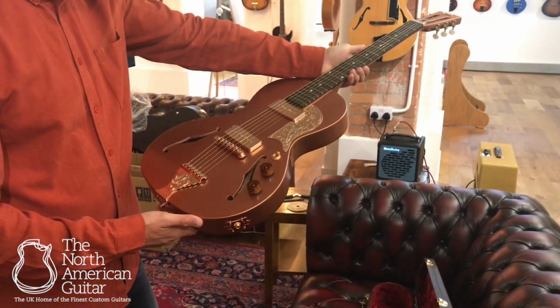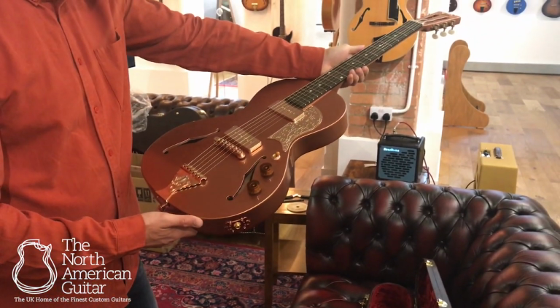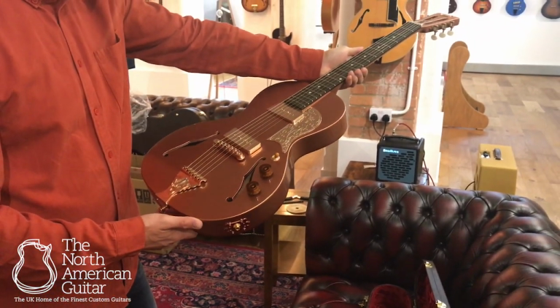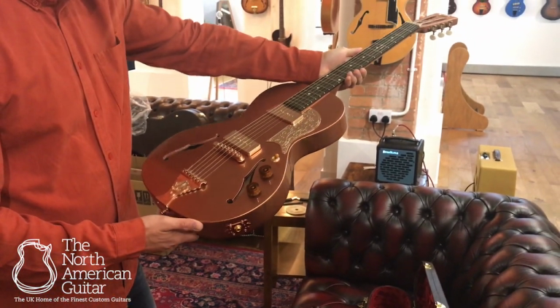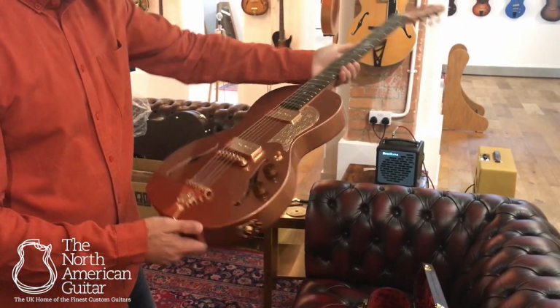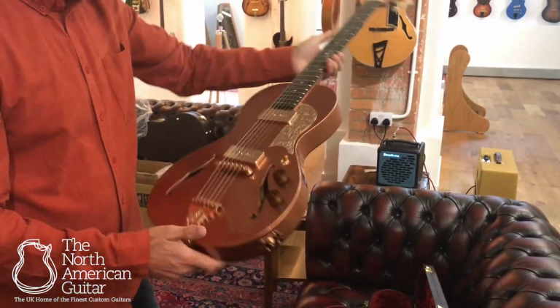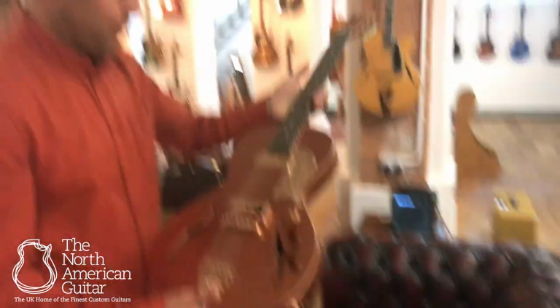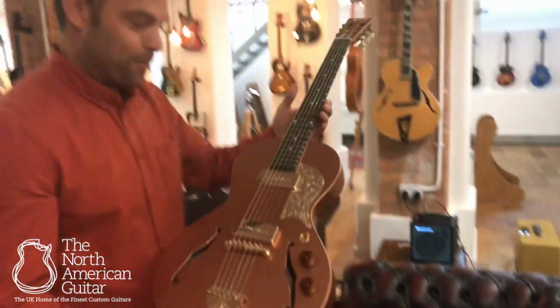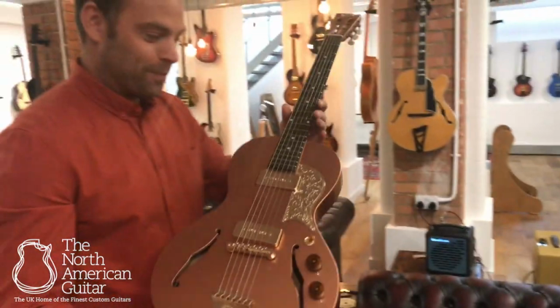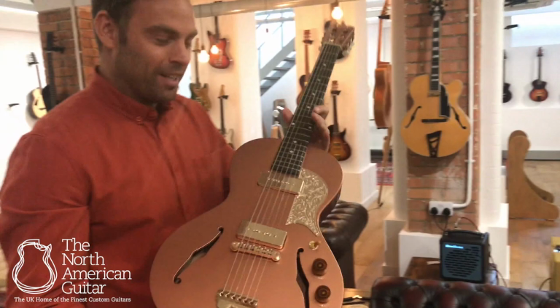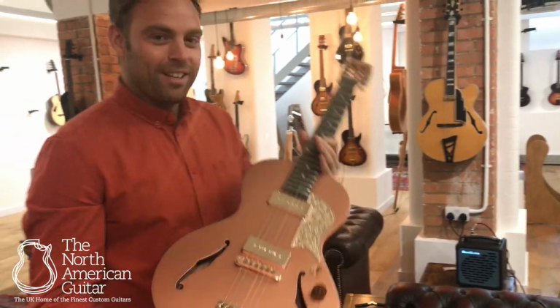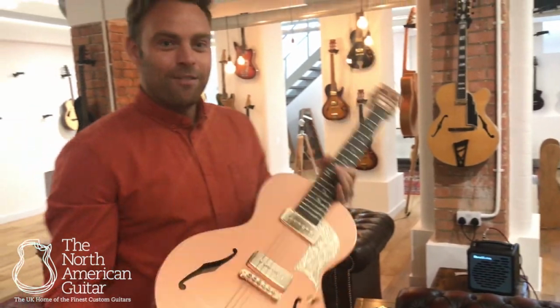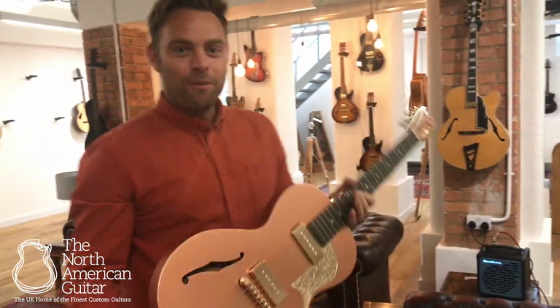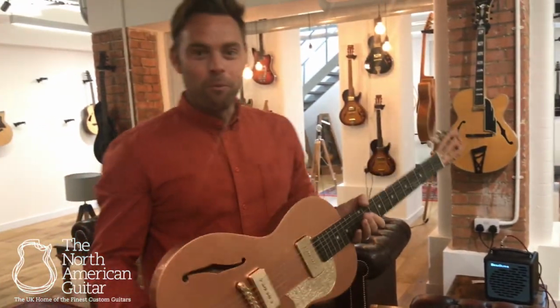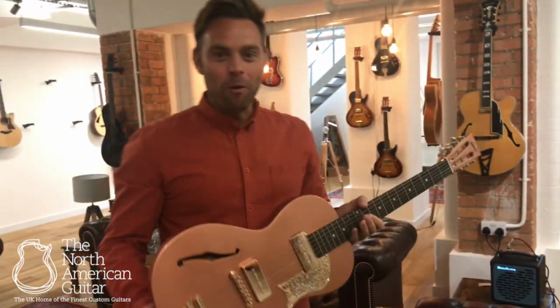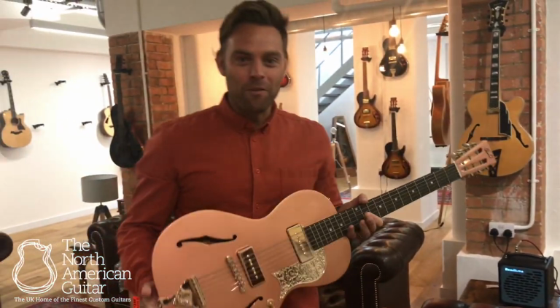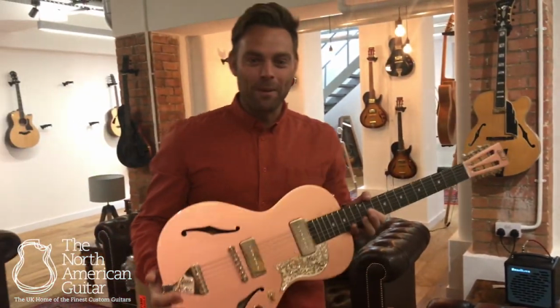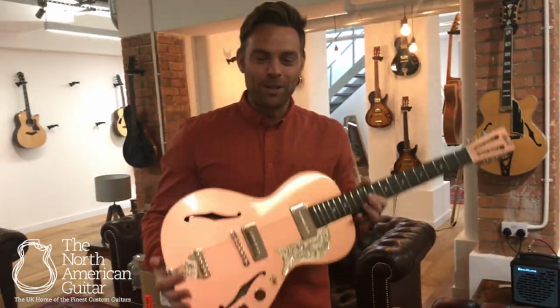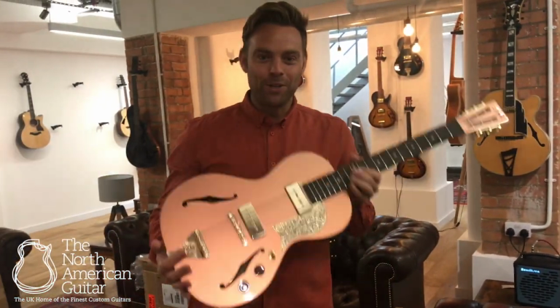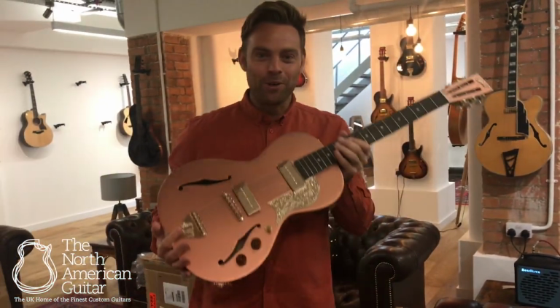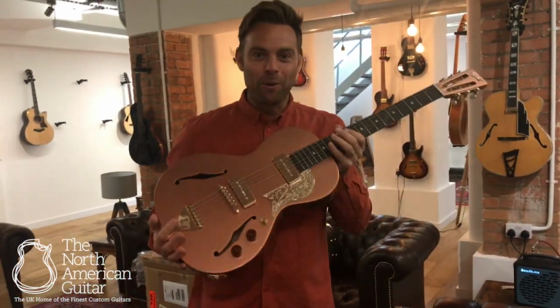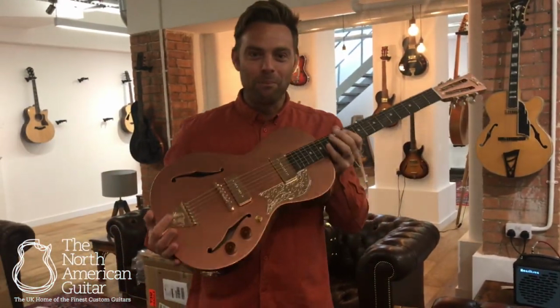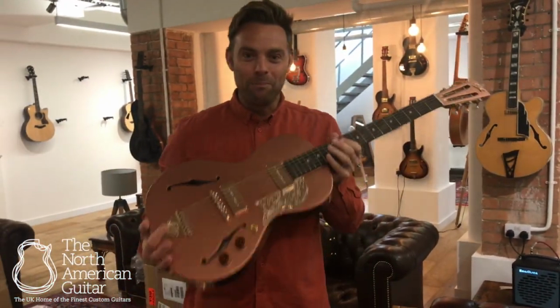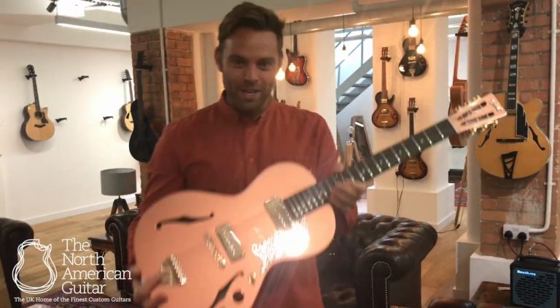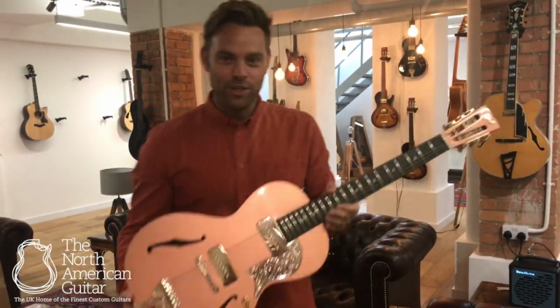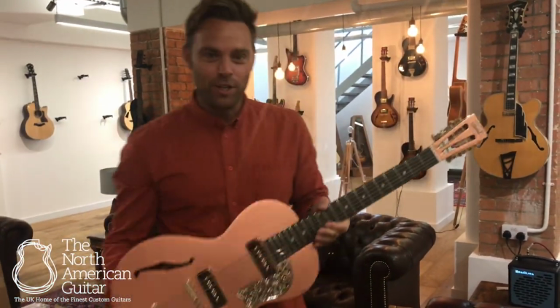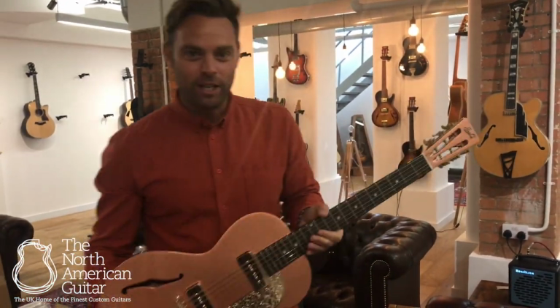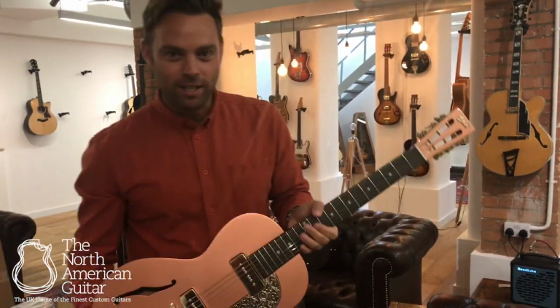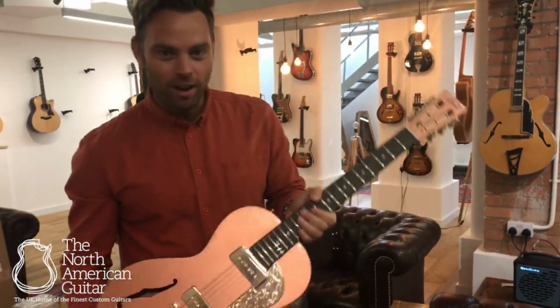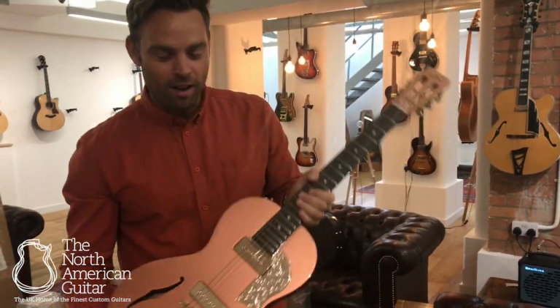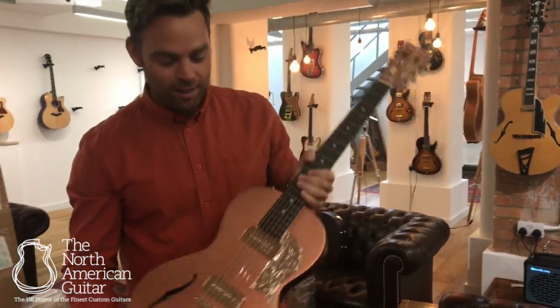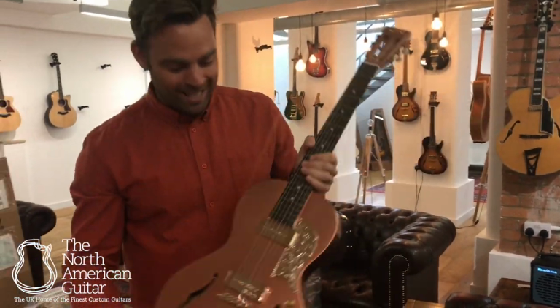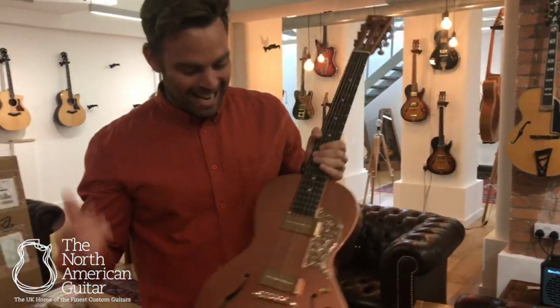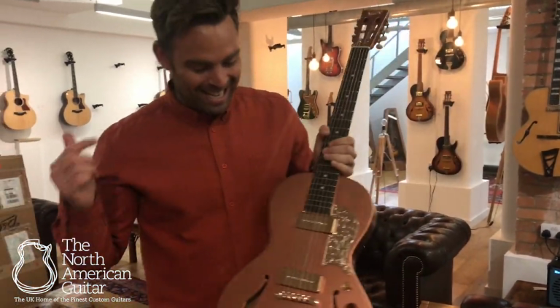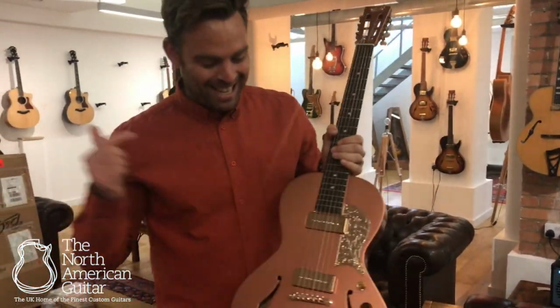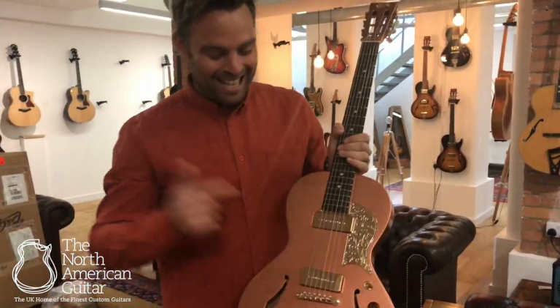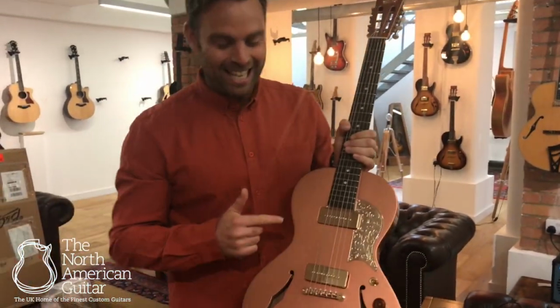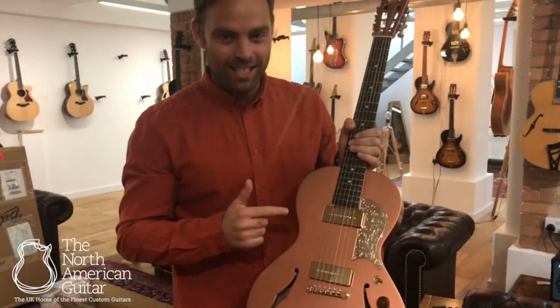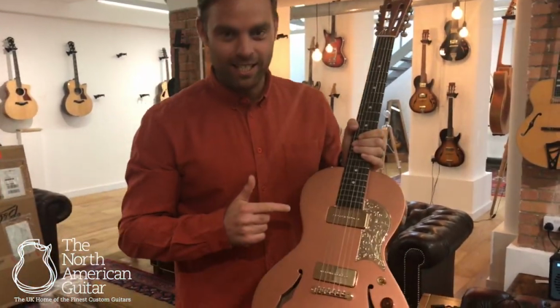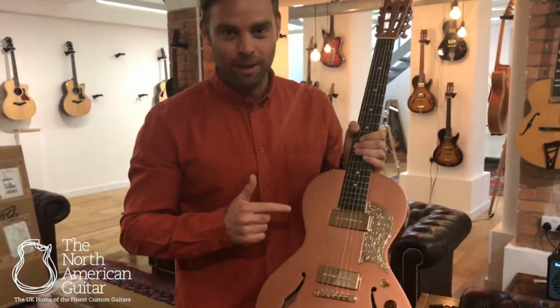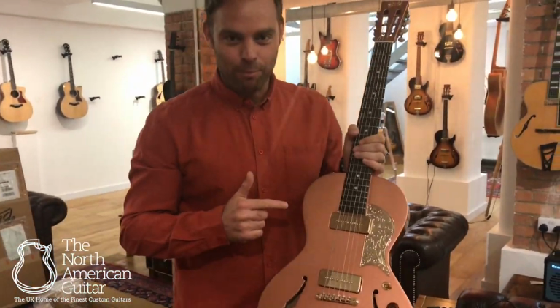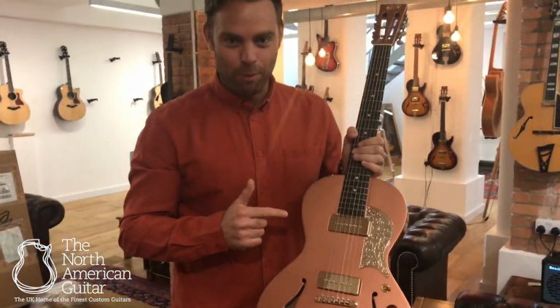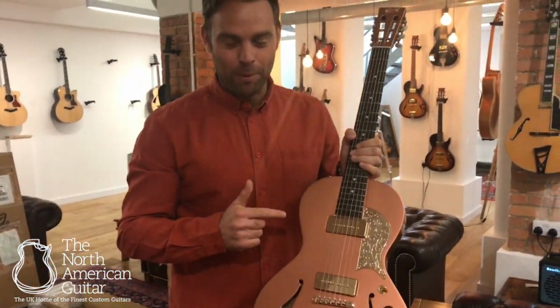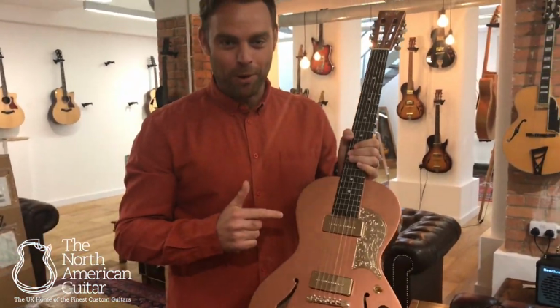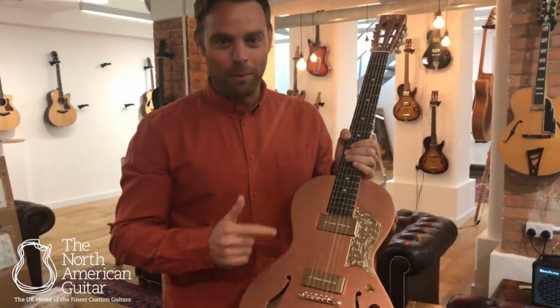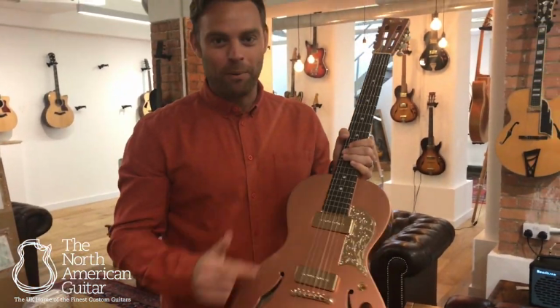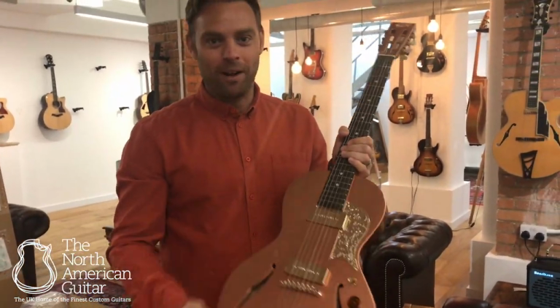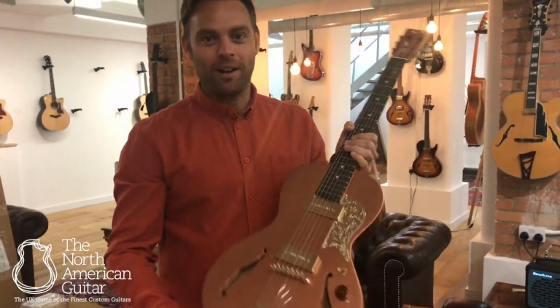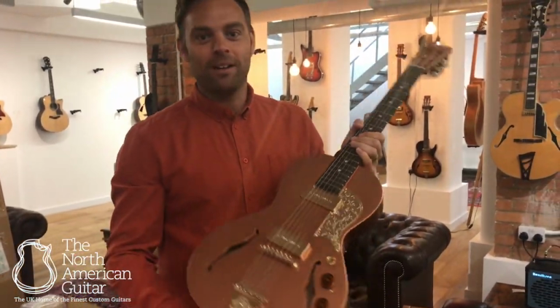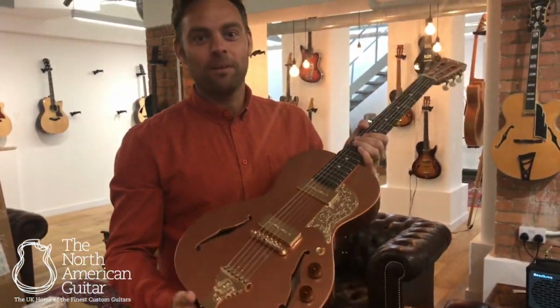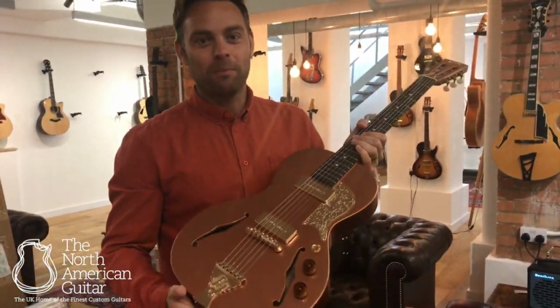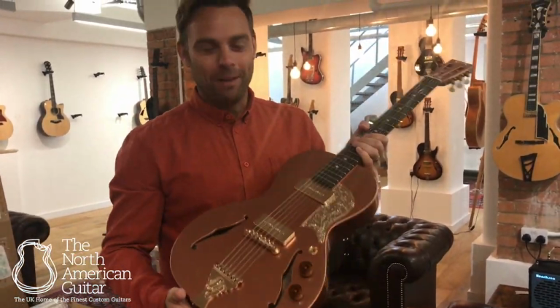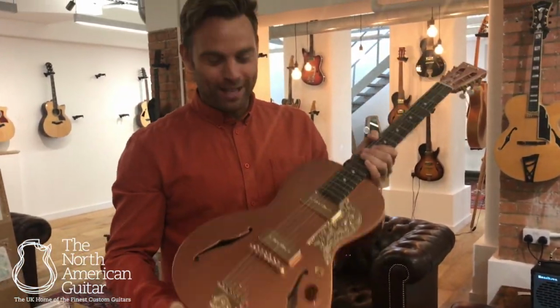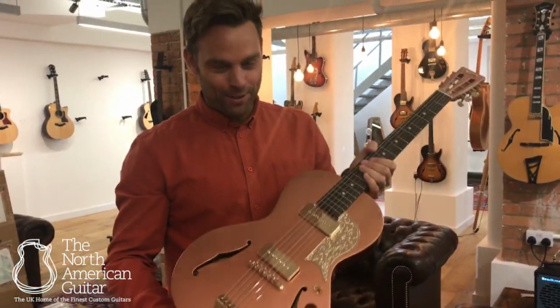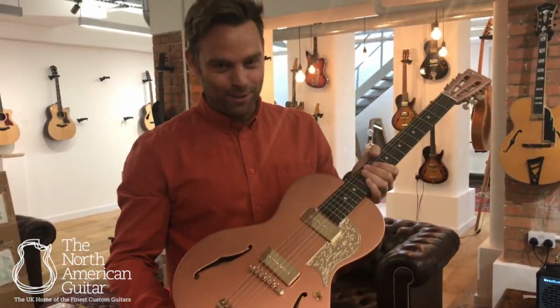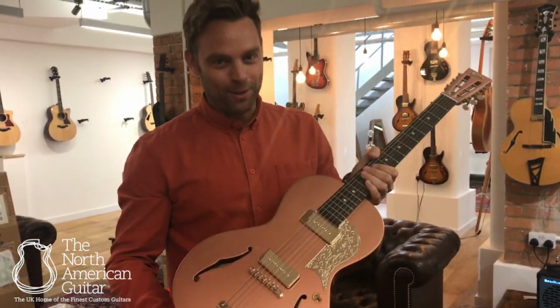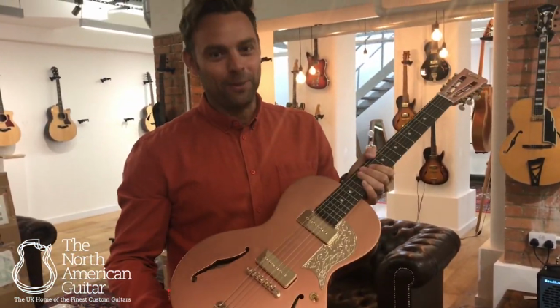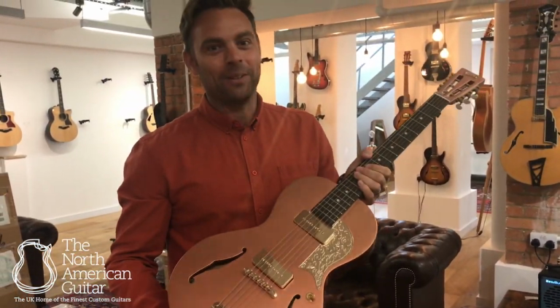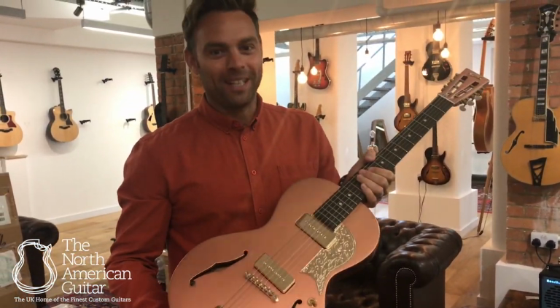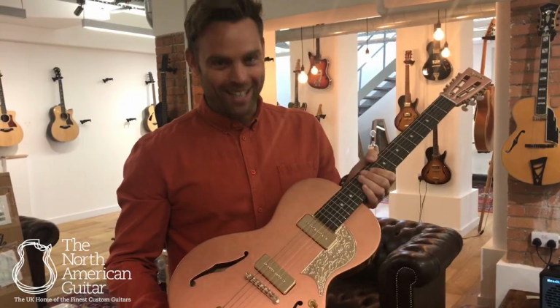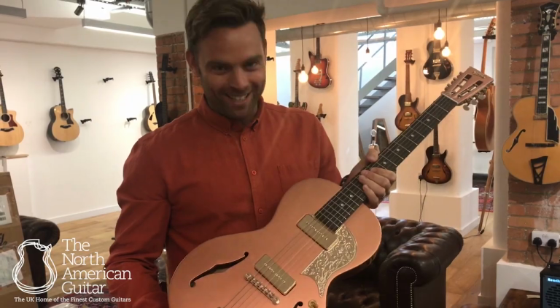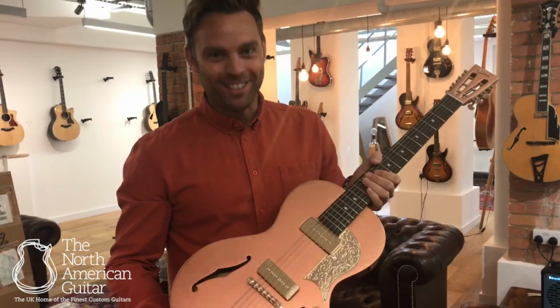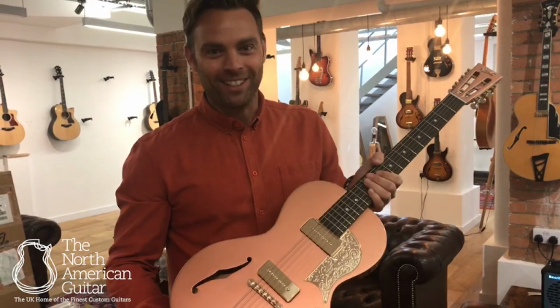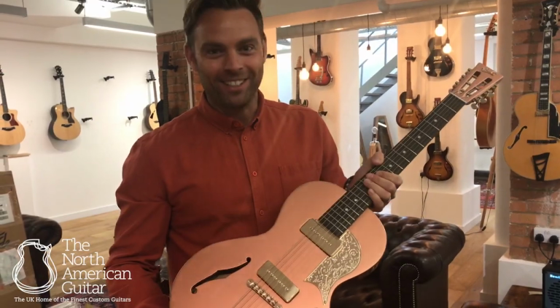For more information on B&G Guitars and this proper copper, please do get in touch.